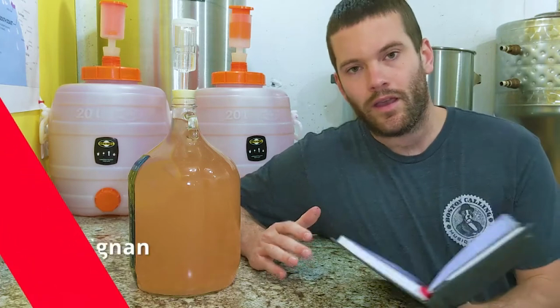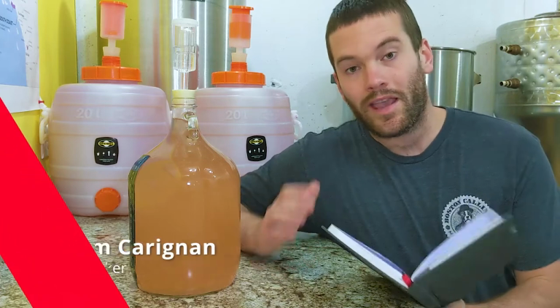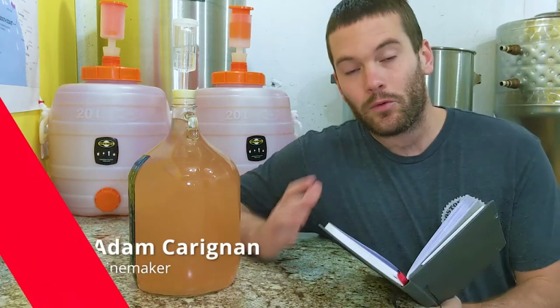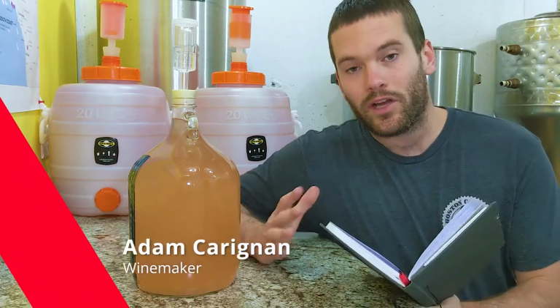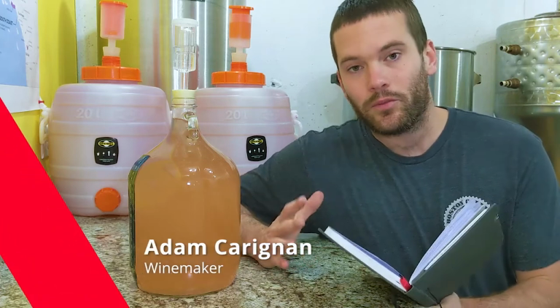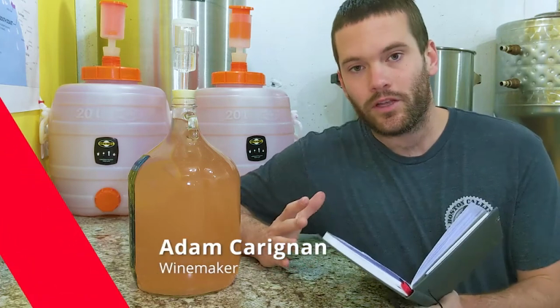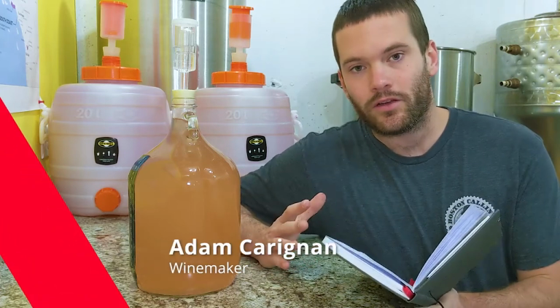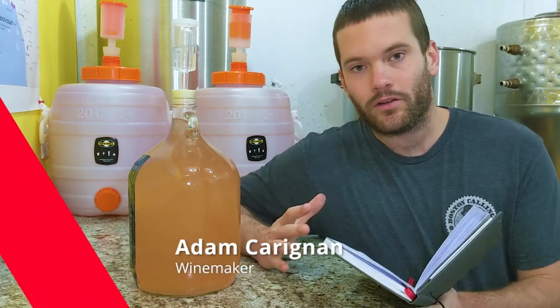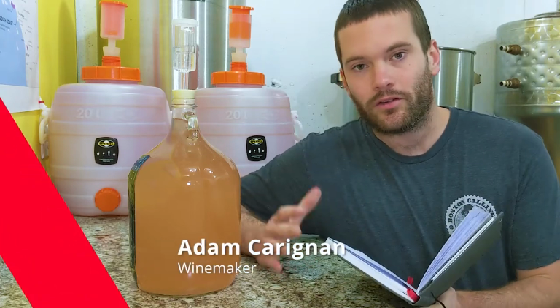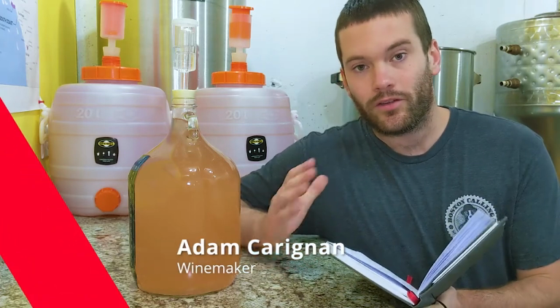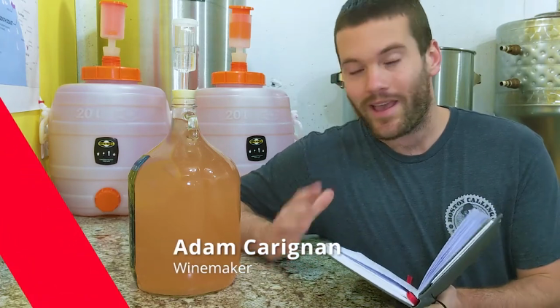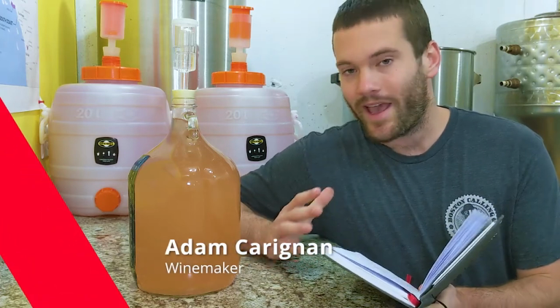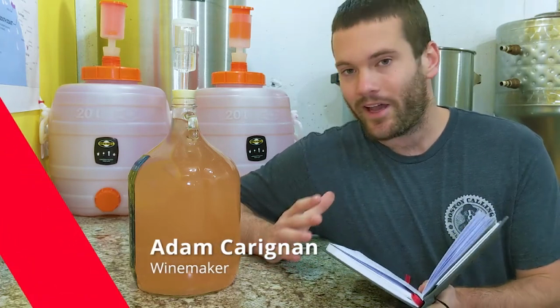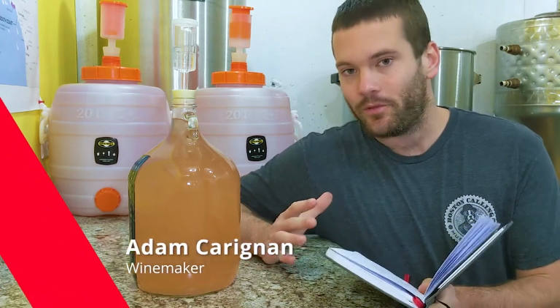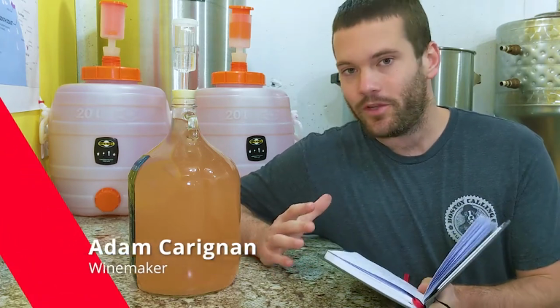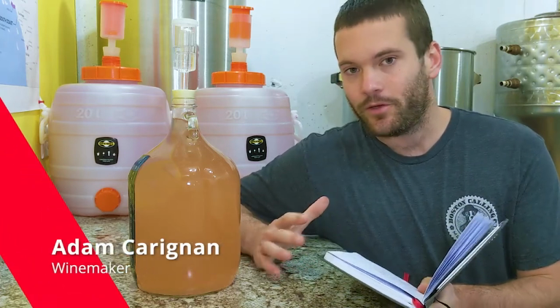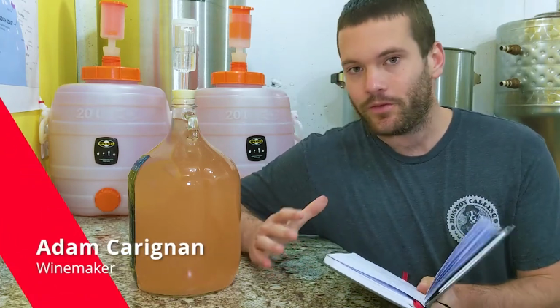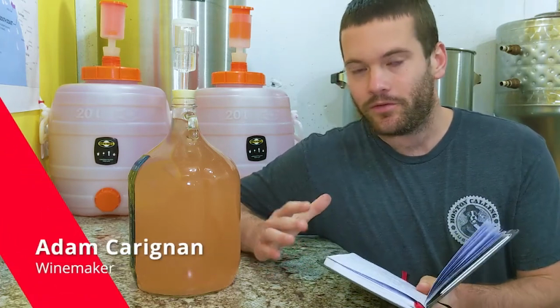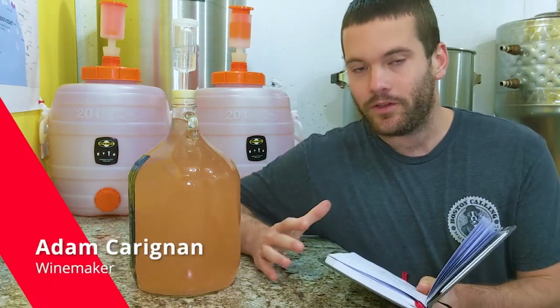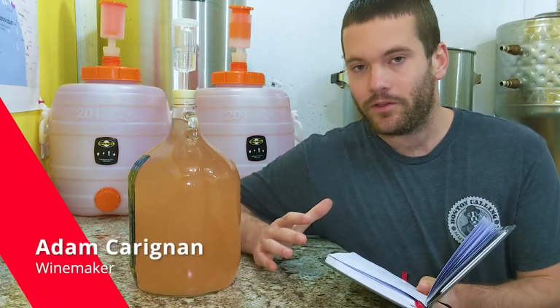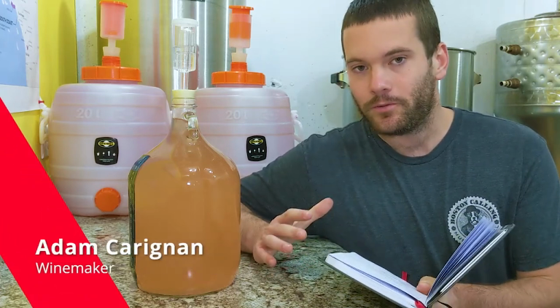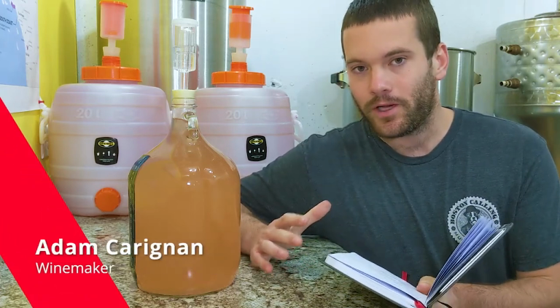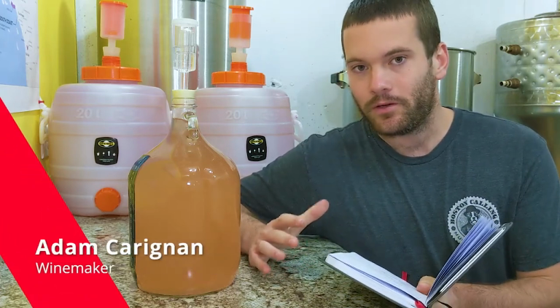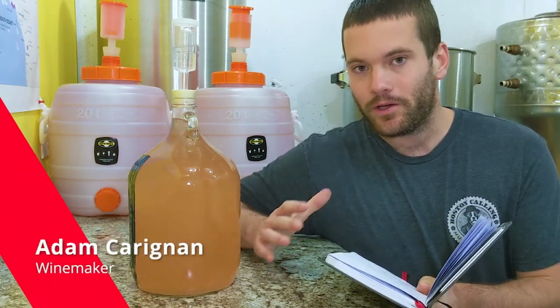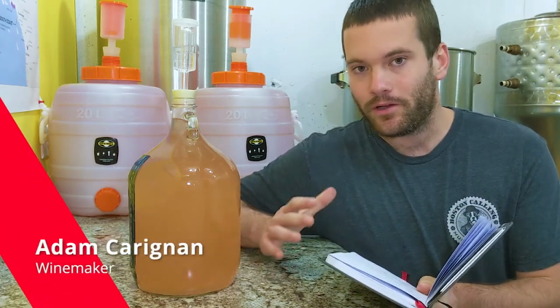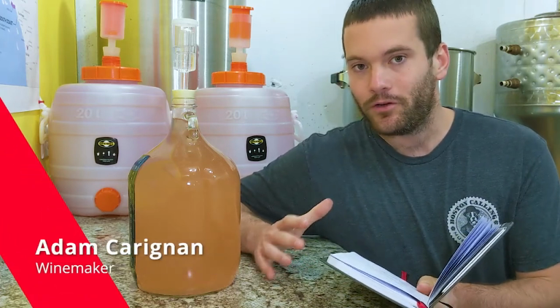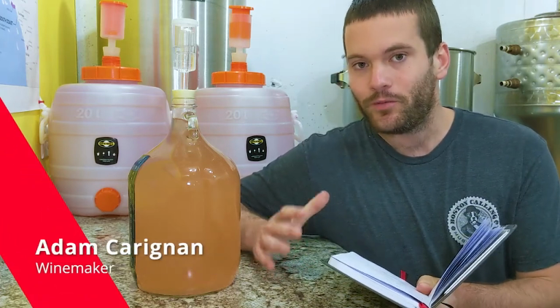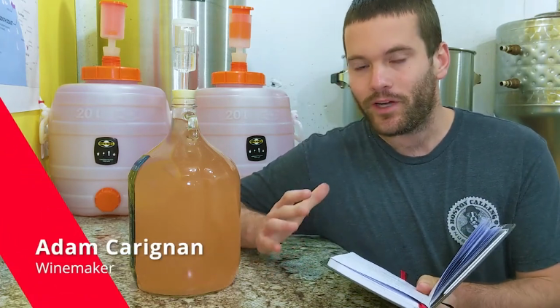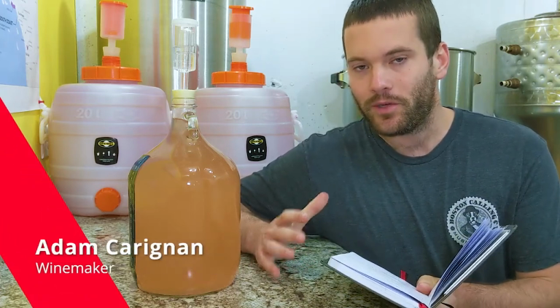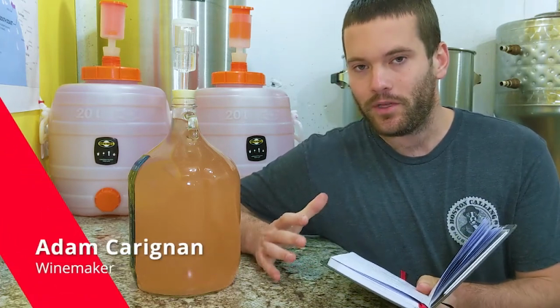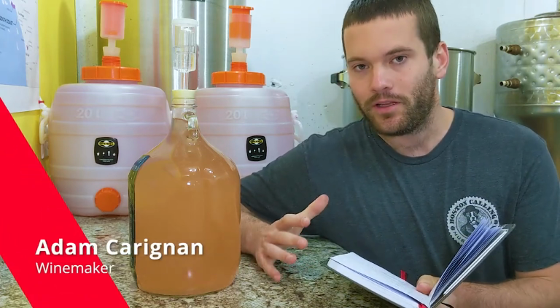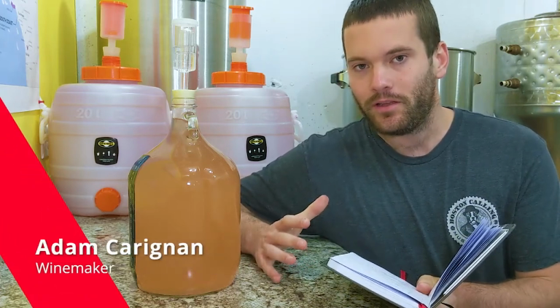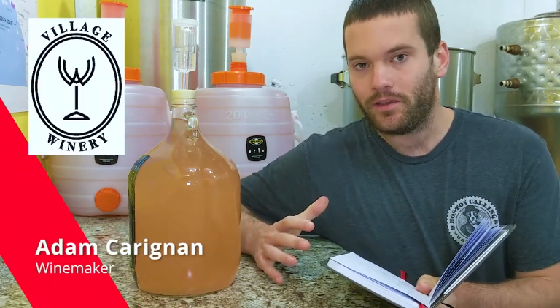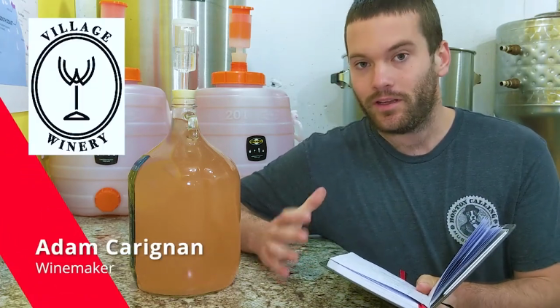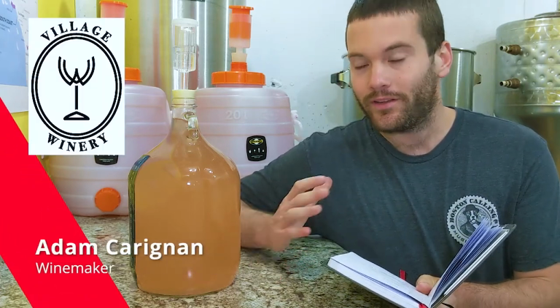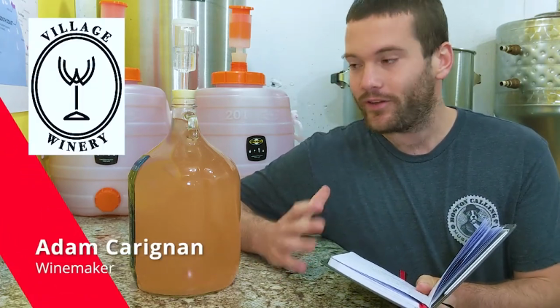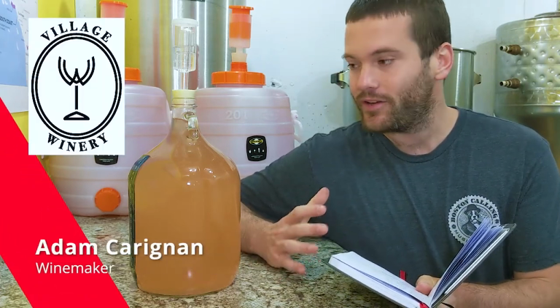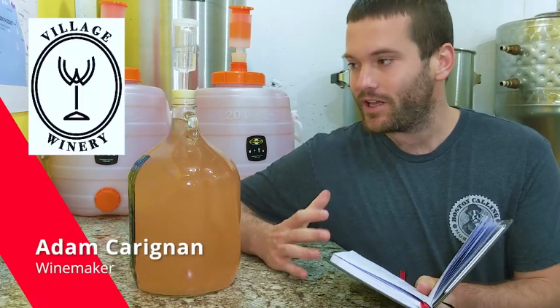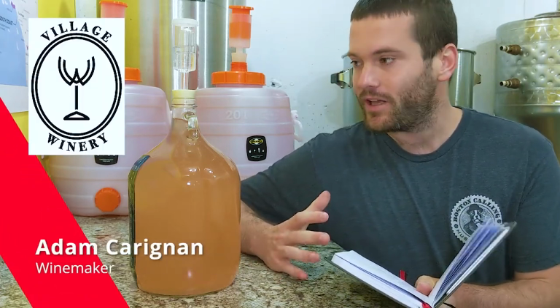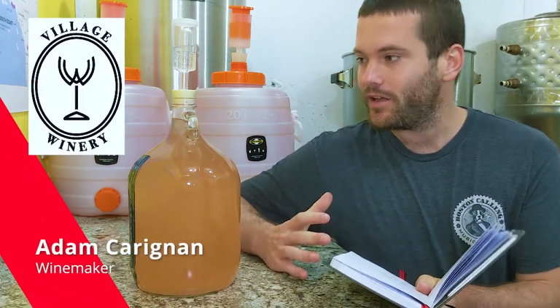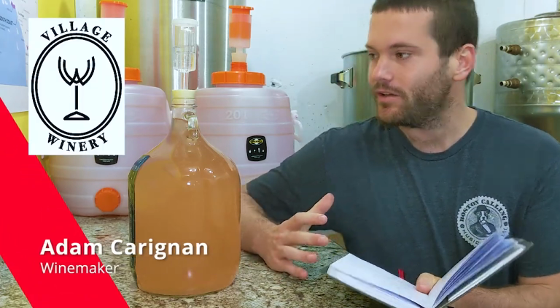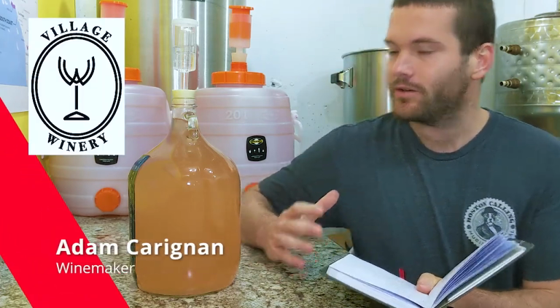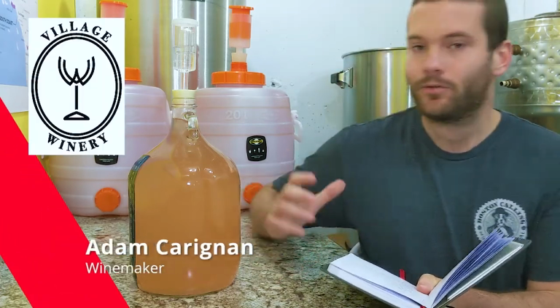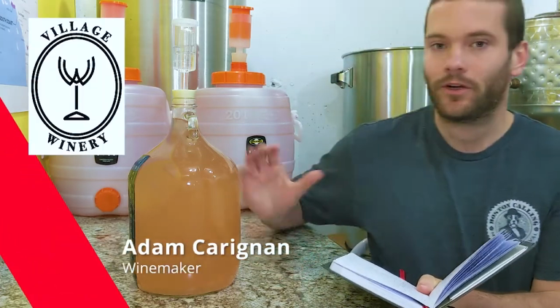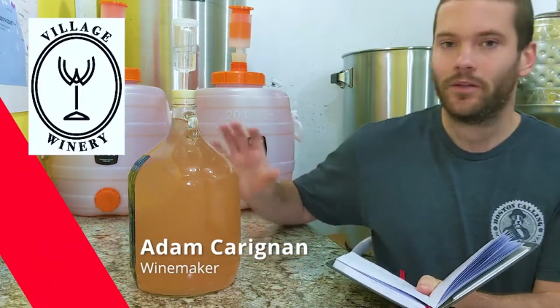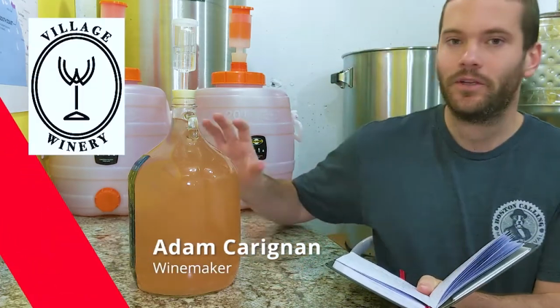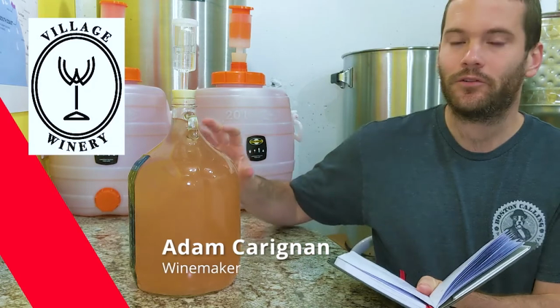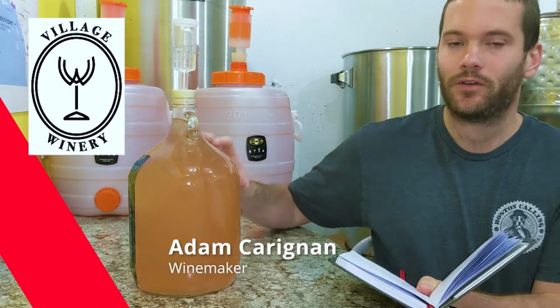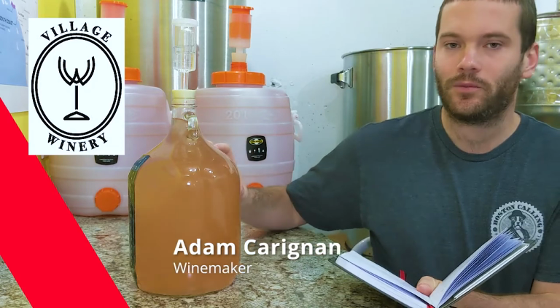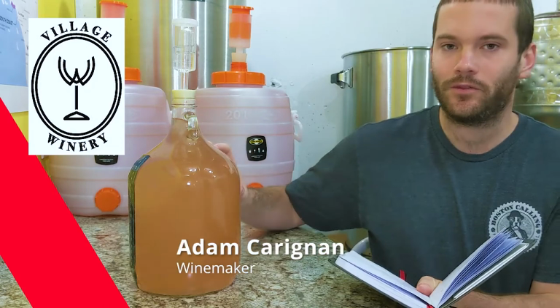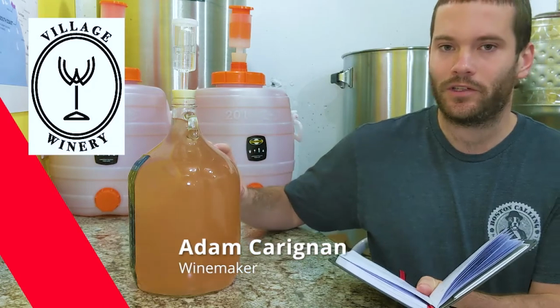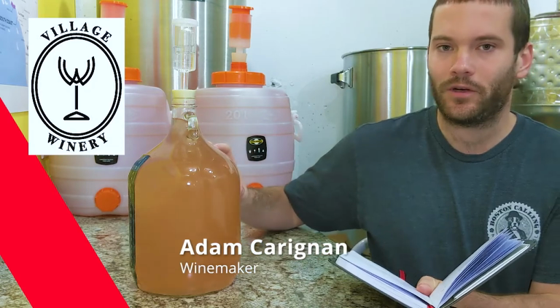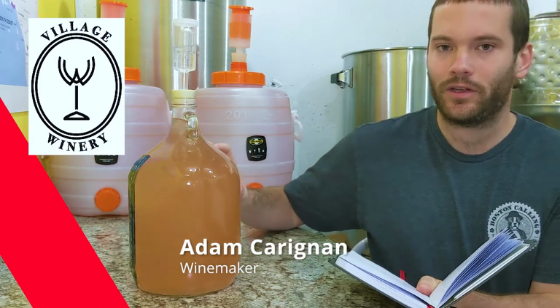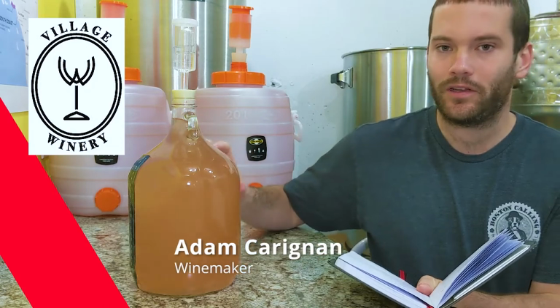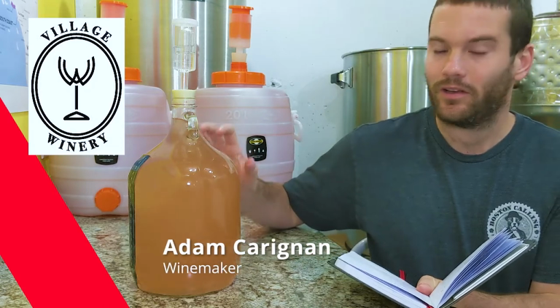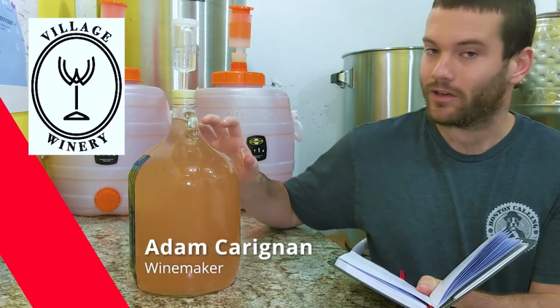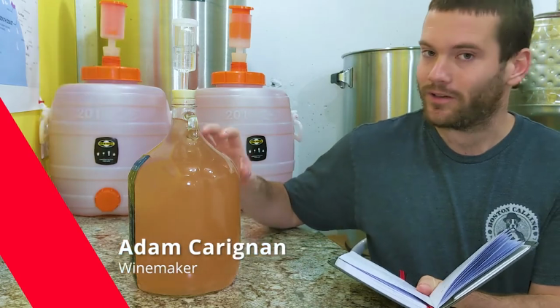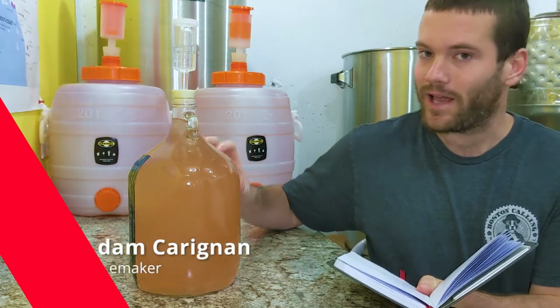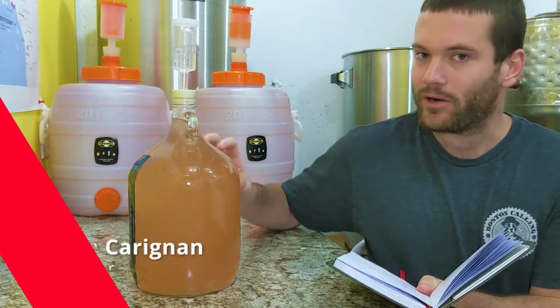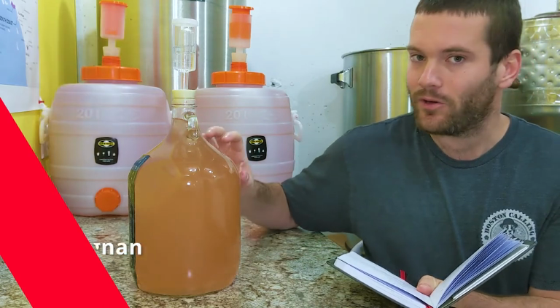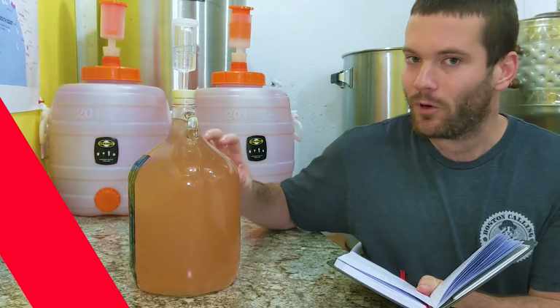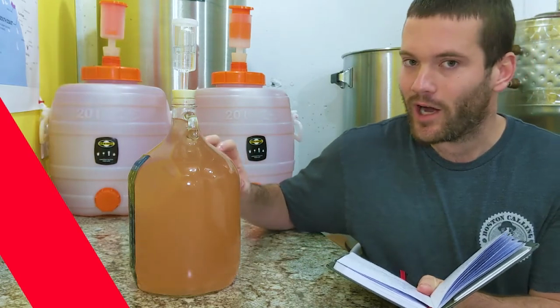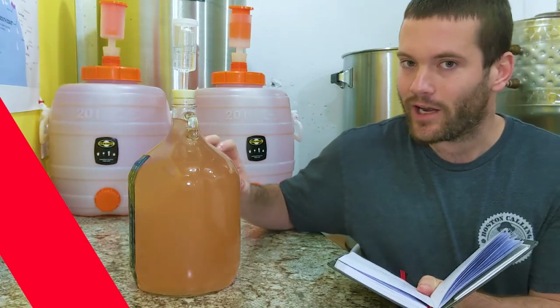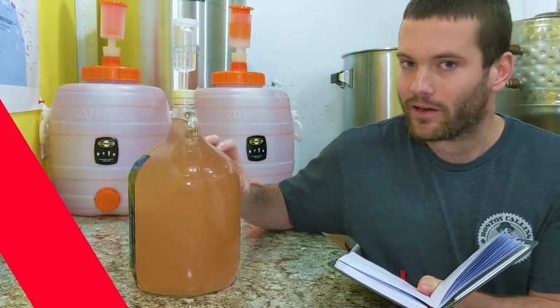Hey winemakers, Adam here with Village Winery Home Winemaking, and today we're going to be troubleshooting a cloudy wine.